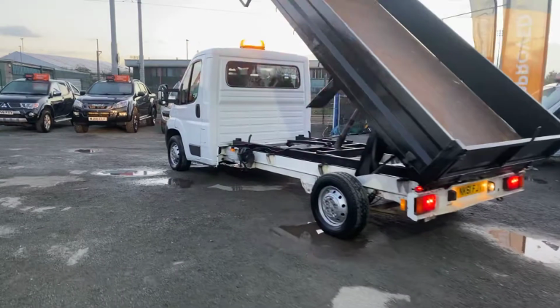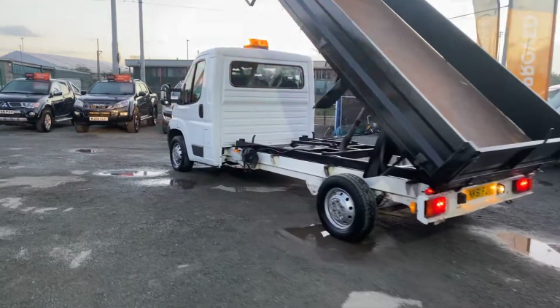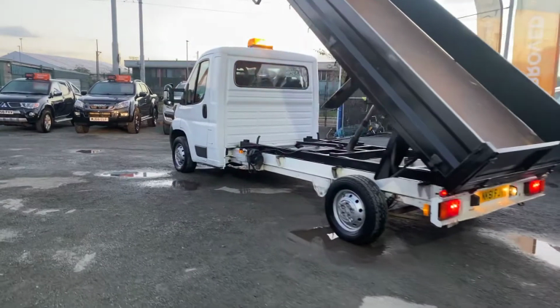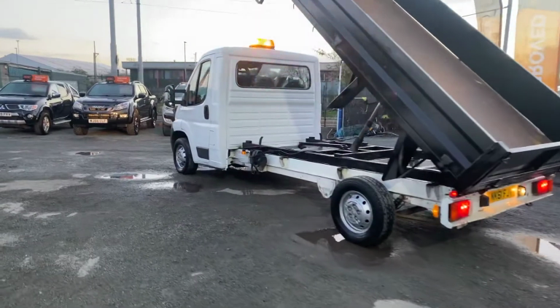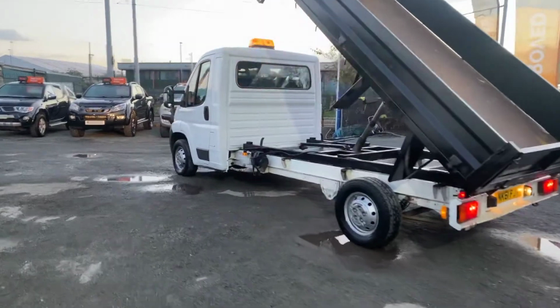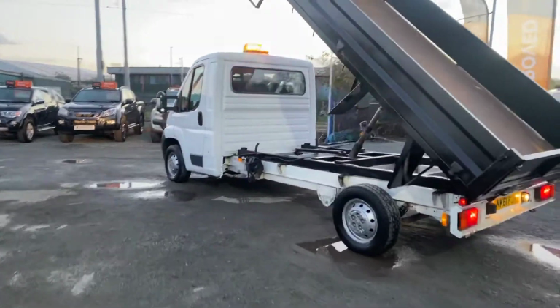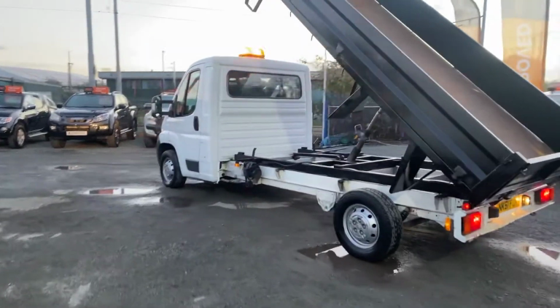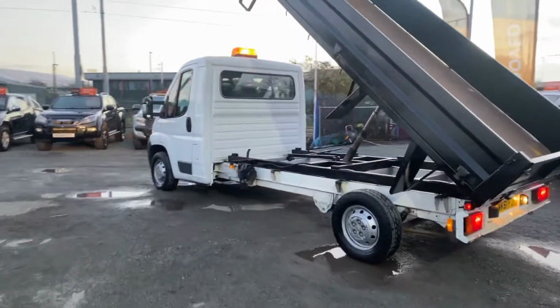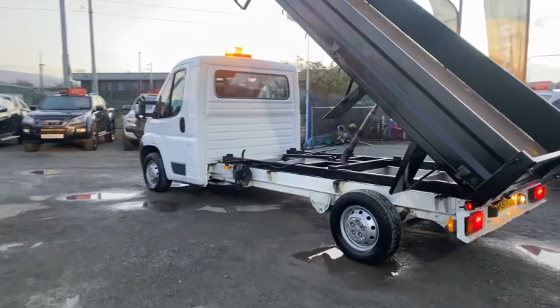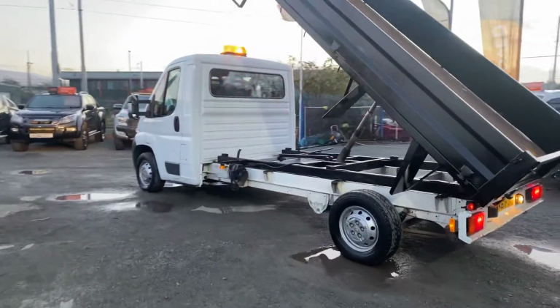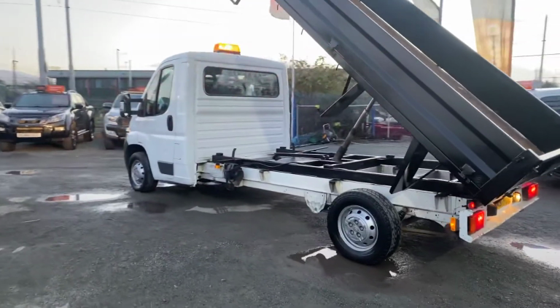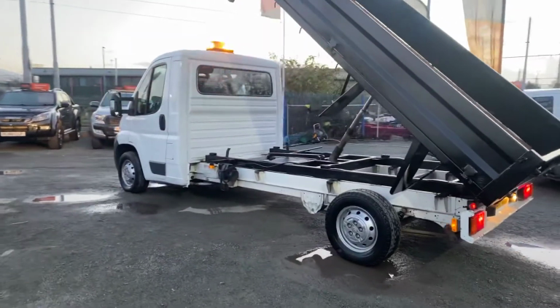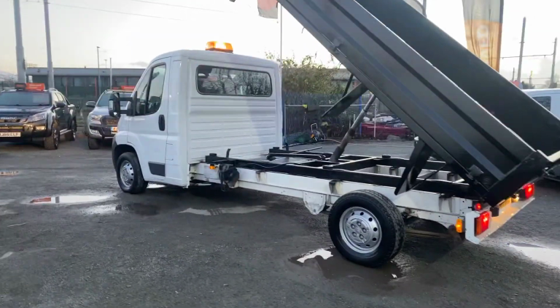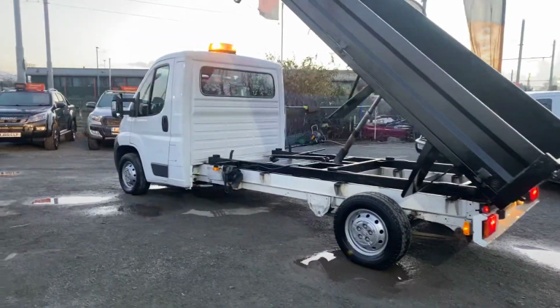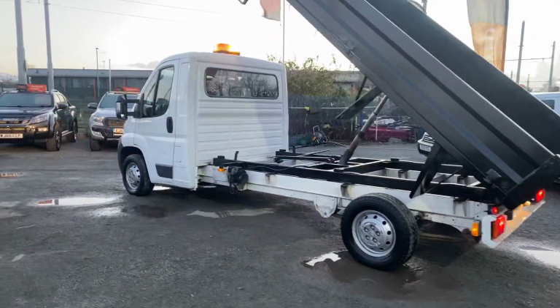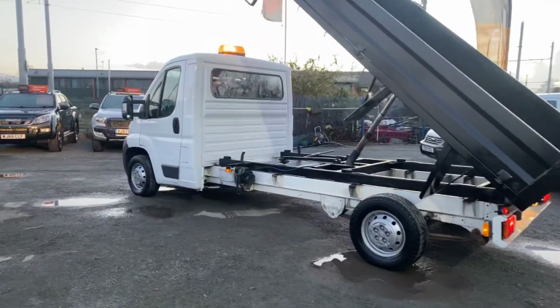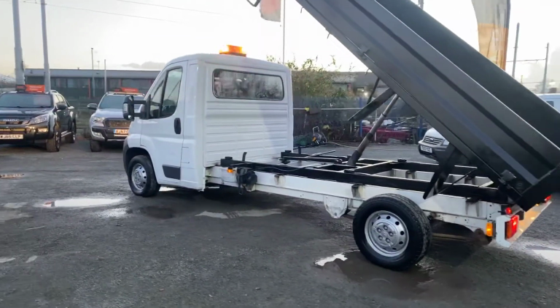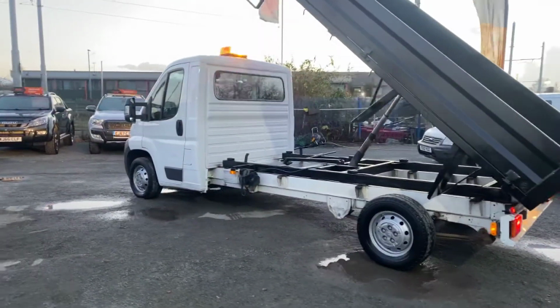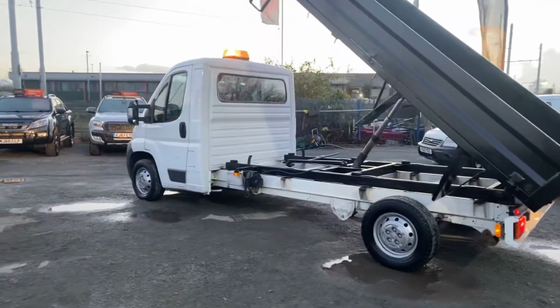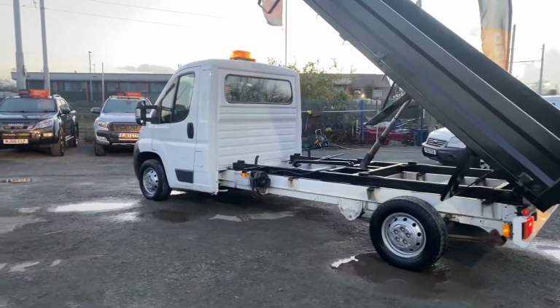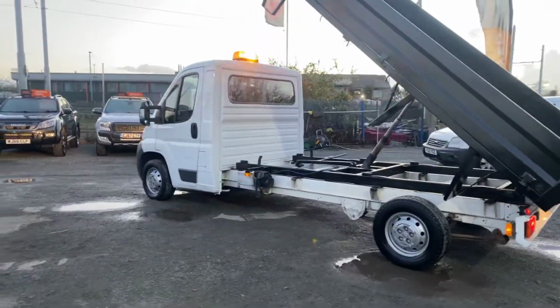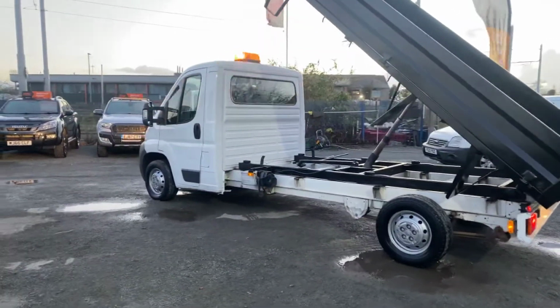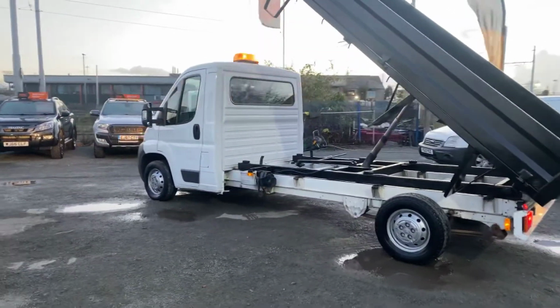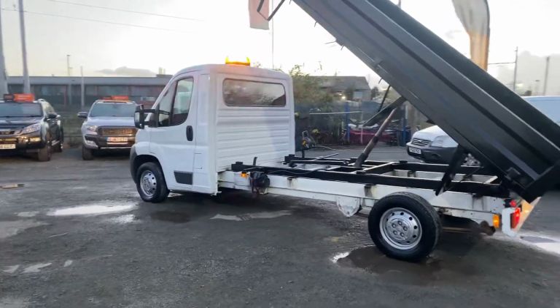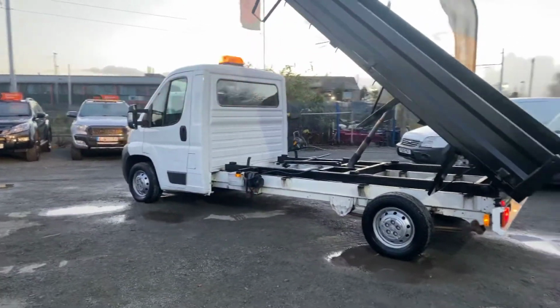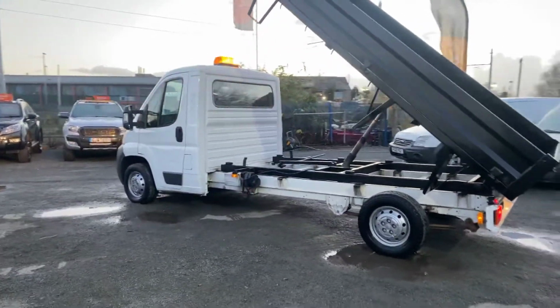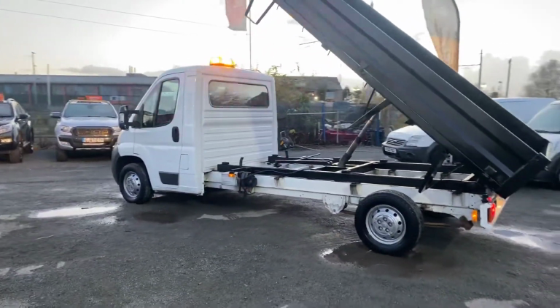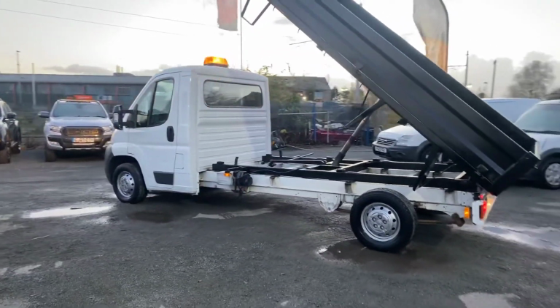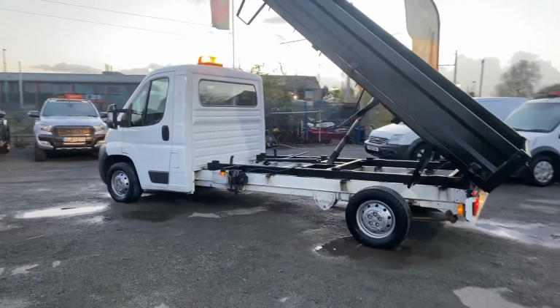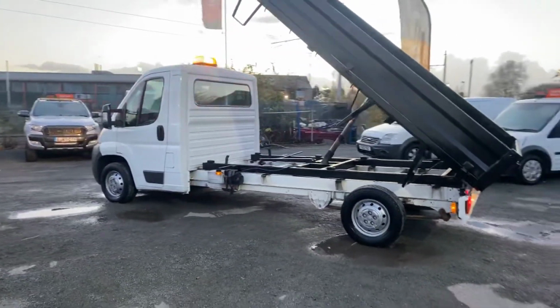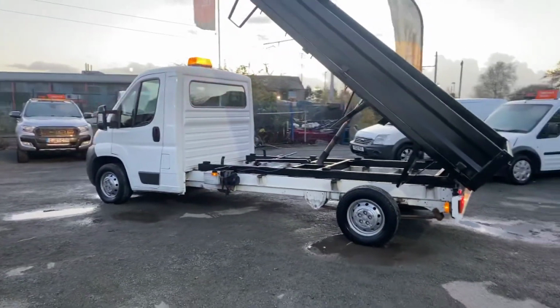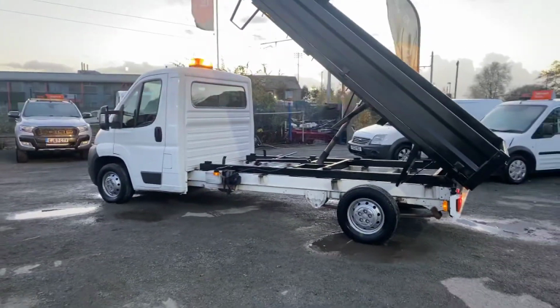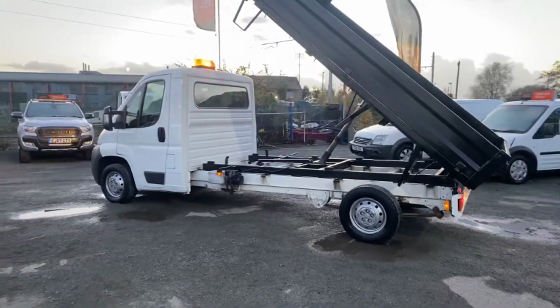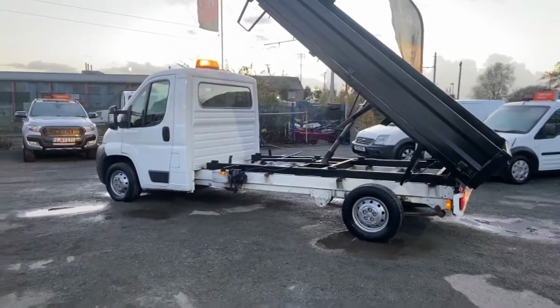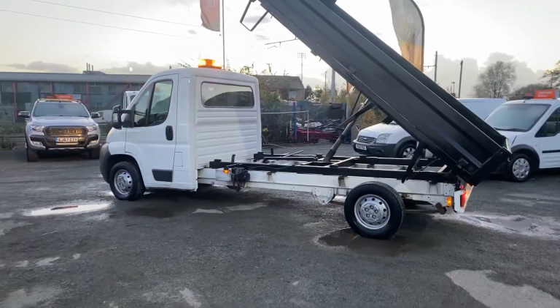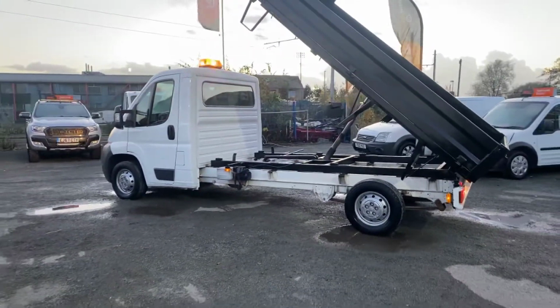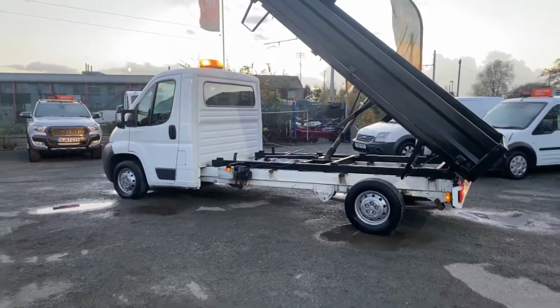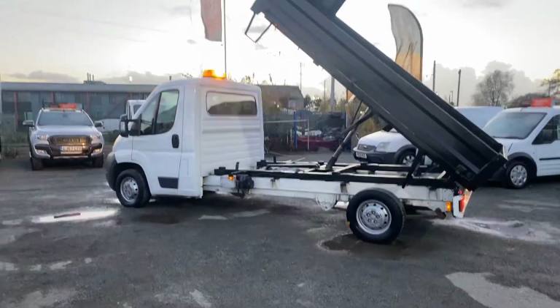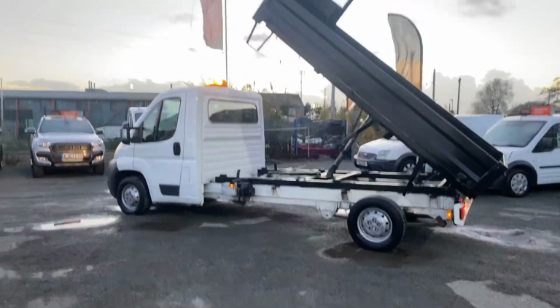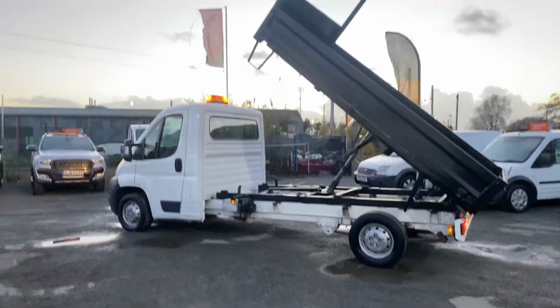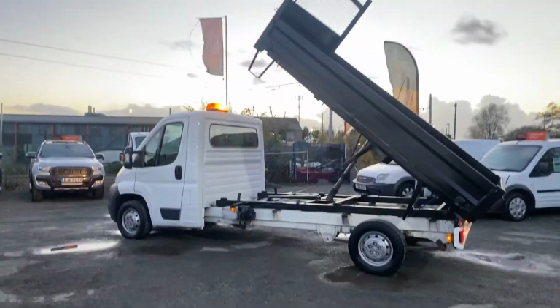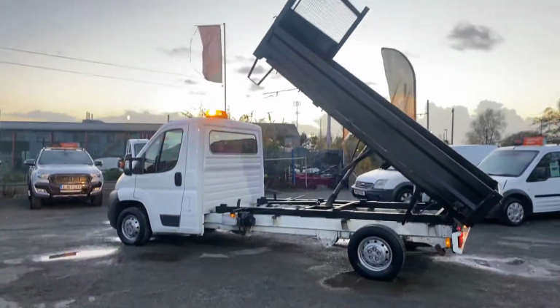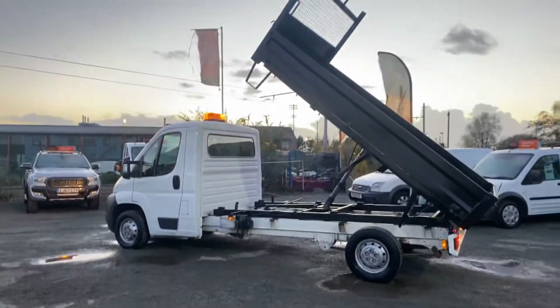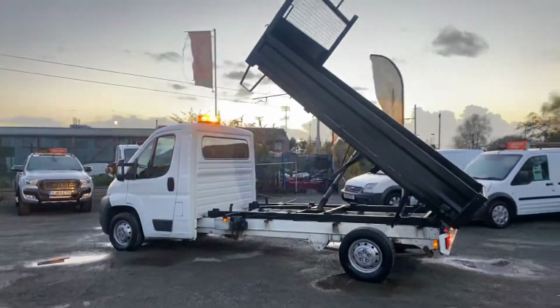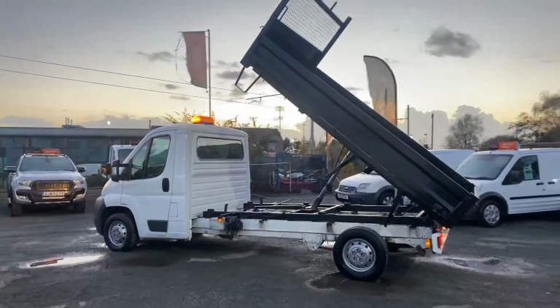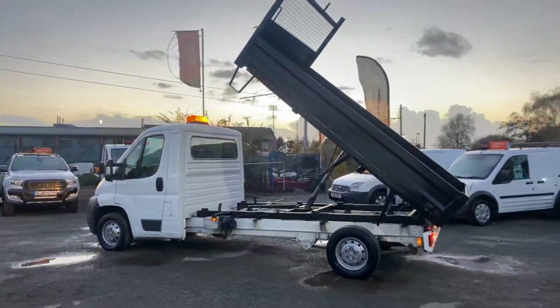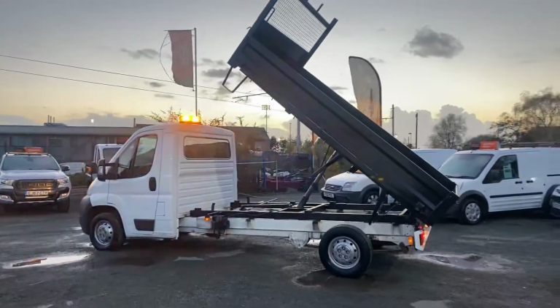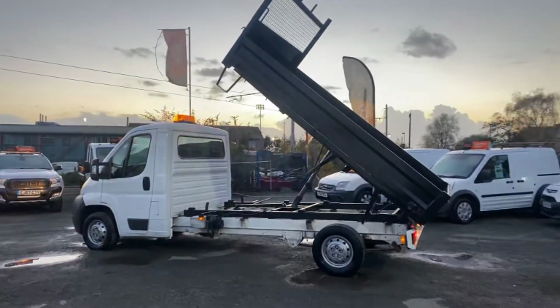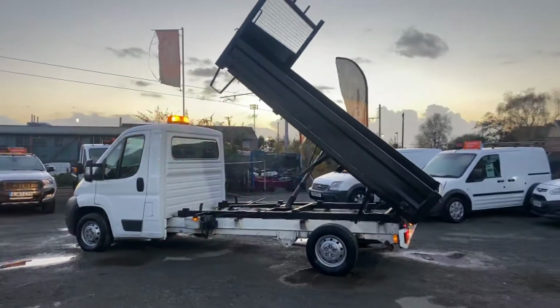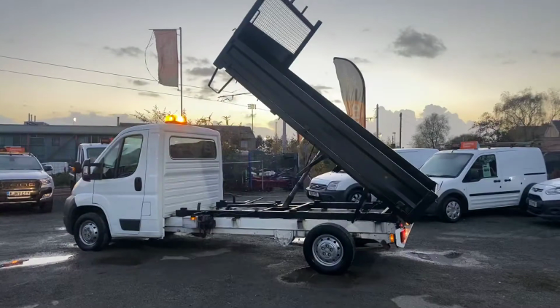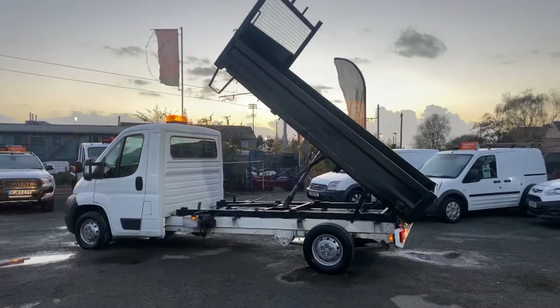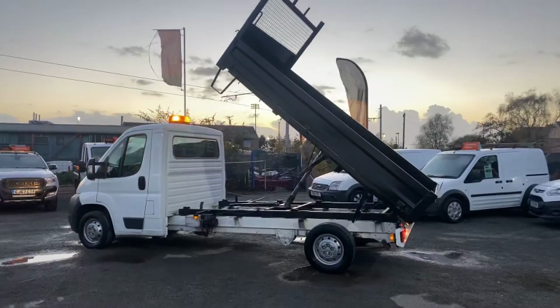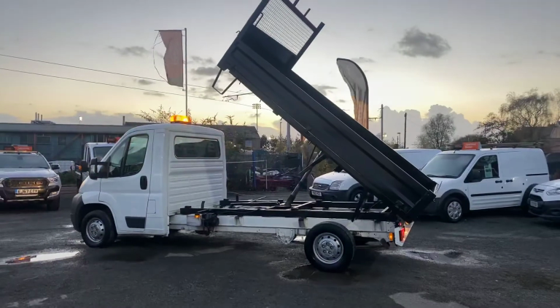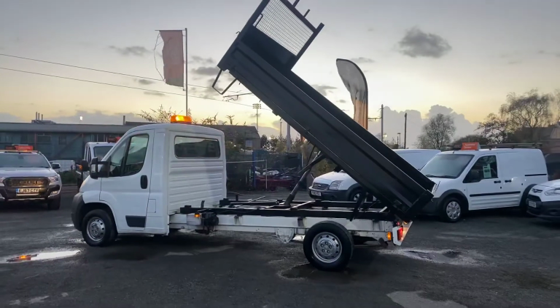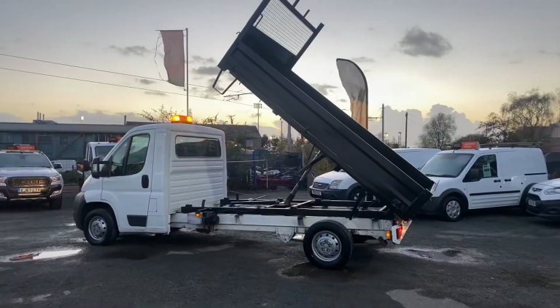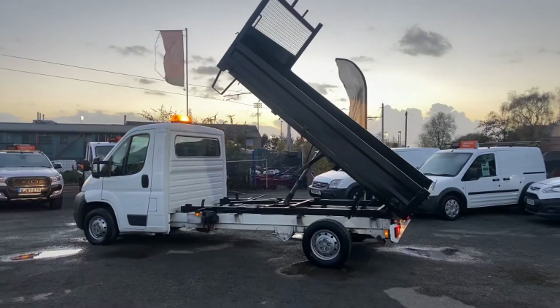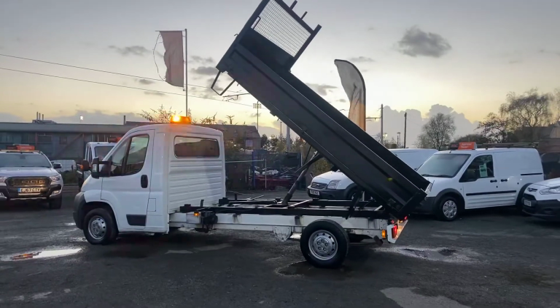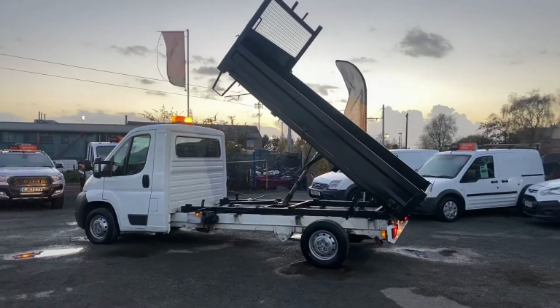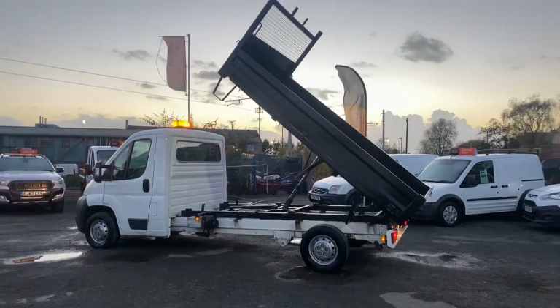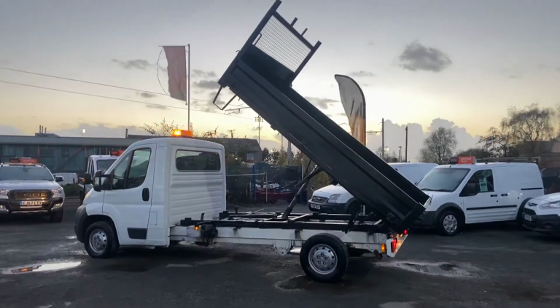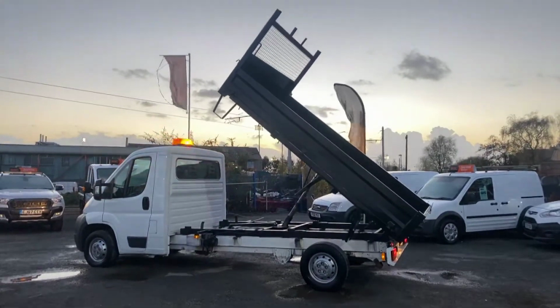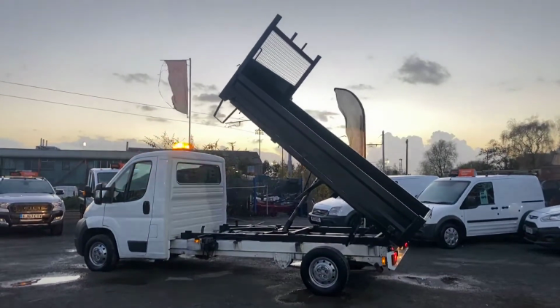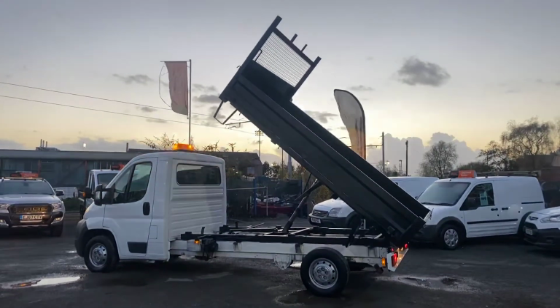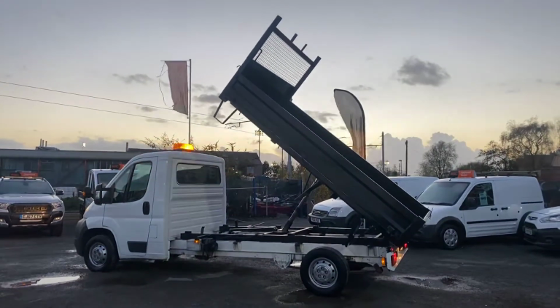We offer same-day low-rate finance. All our vans come with a minimum three months warranty with the option of extending.